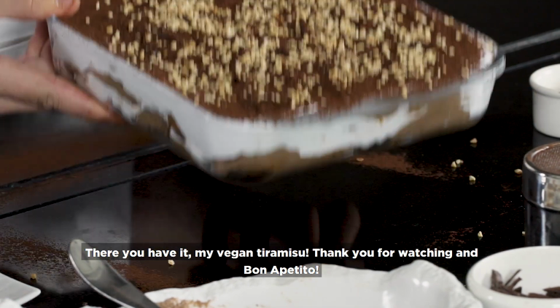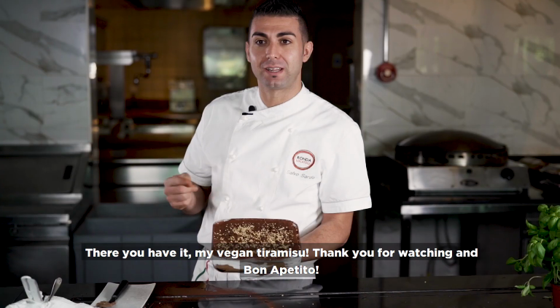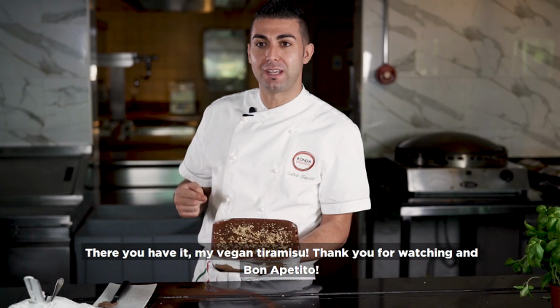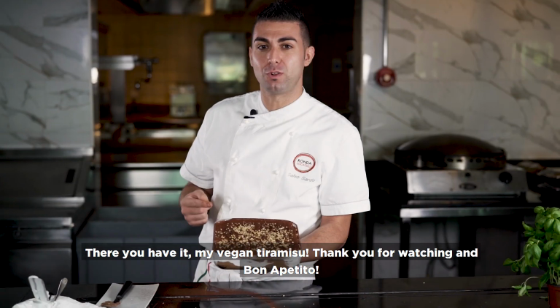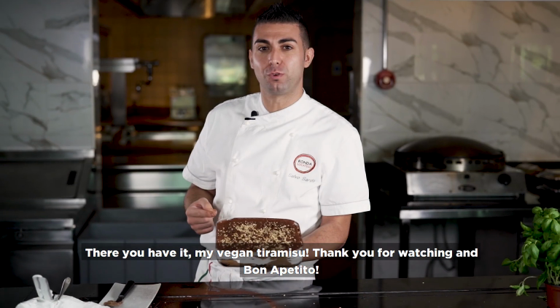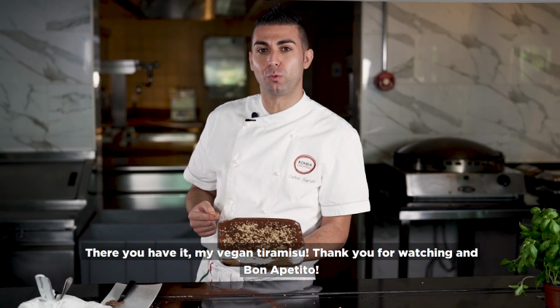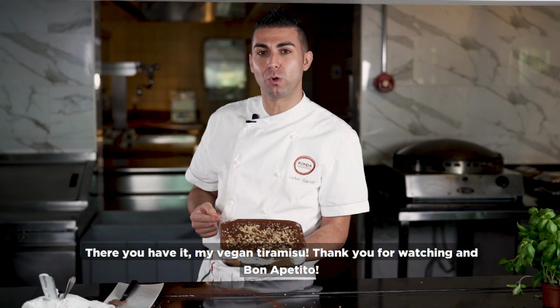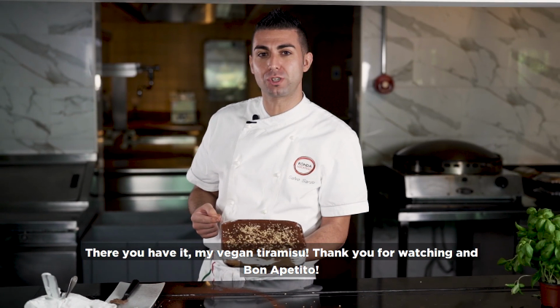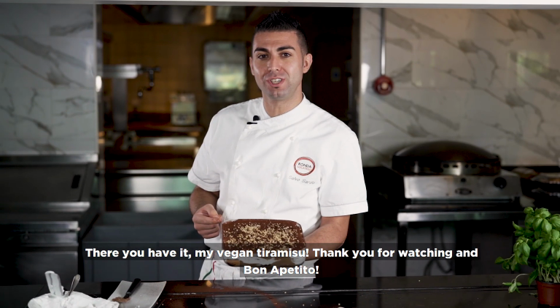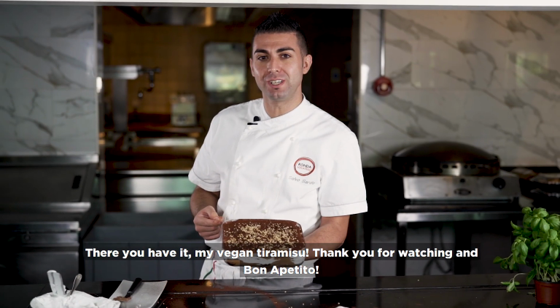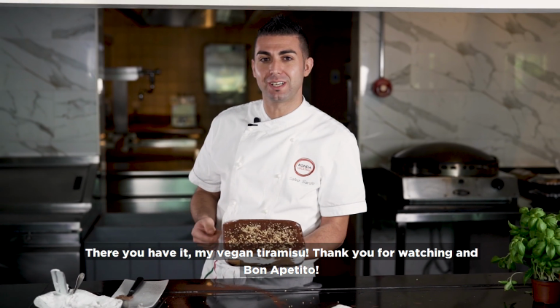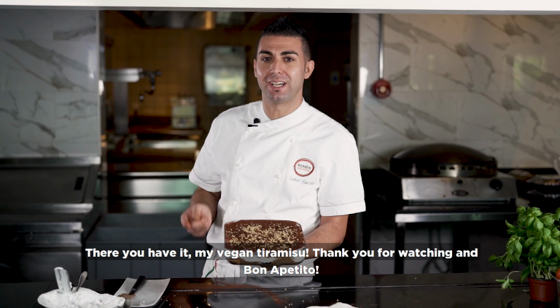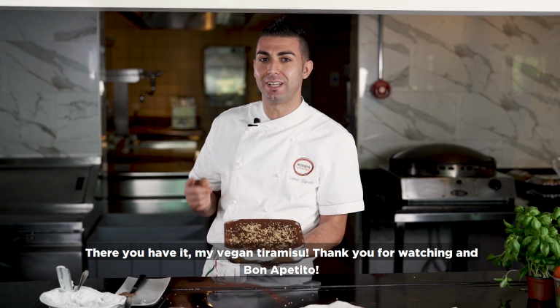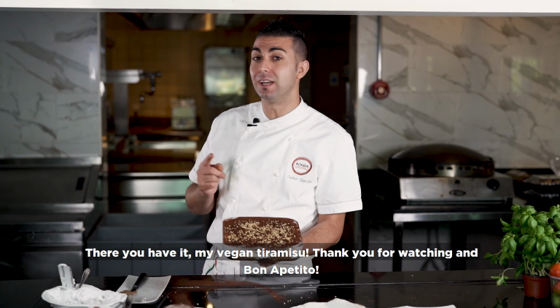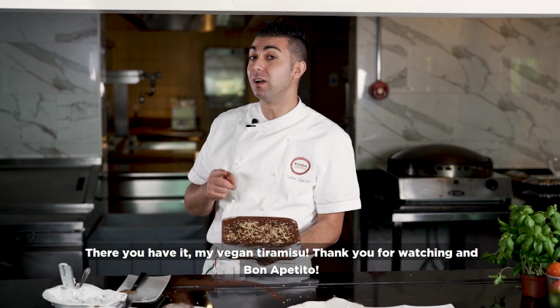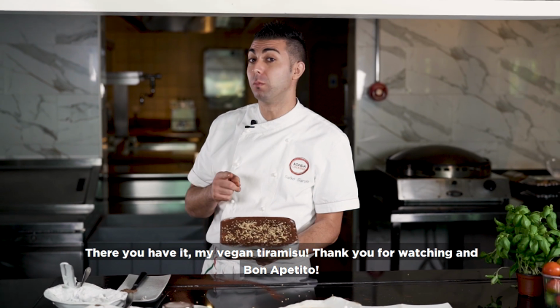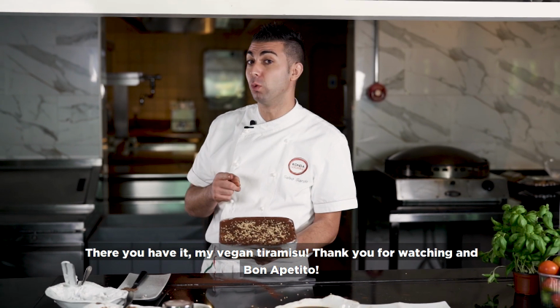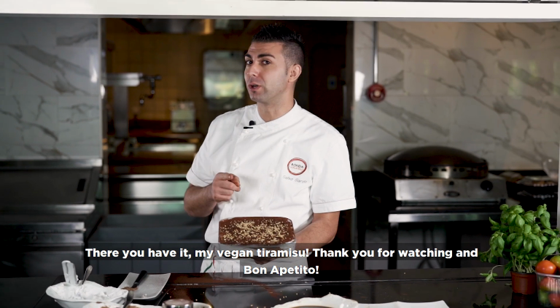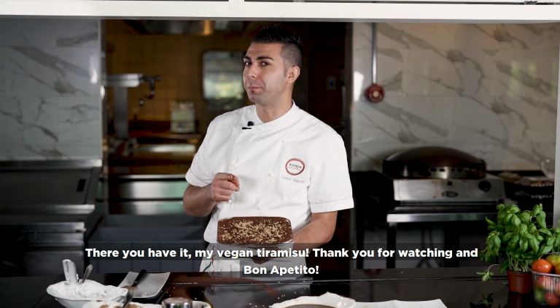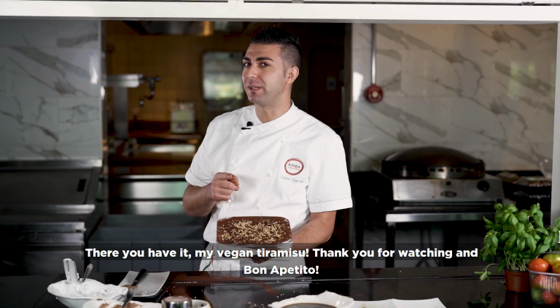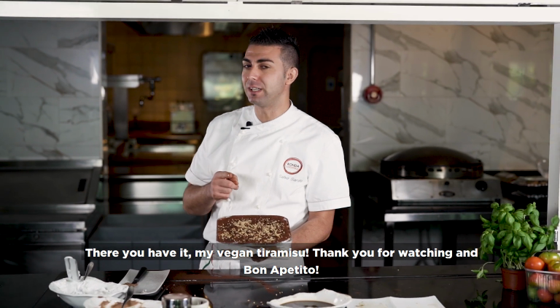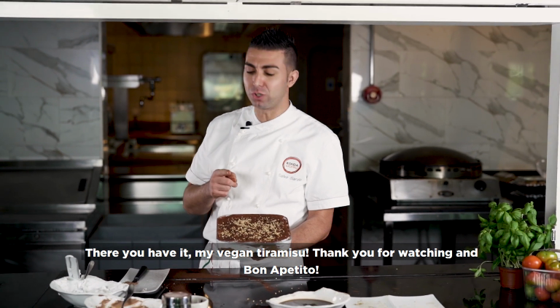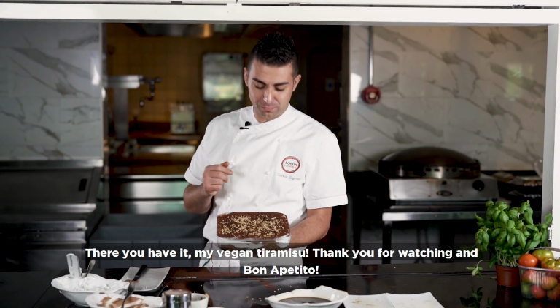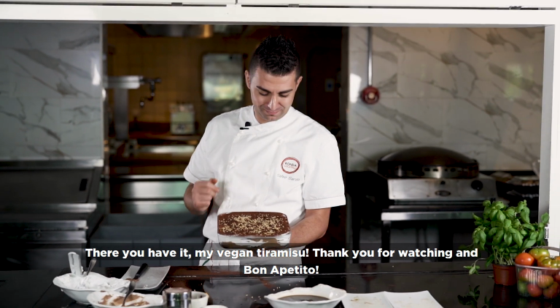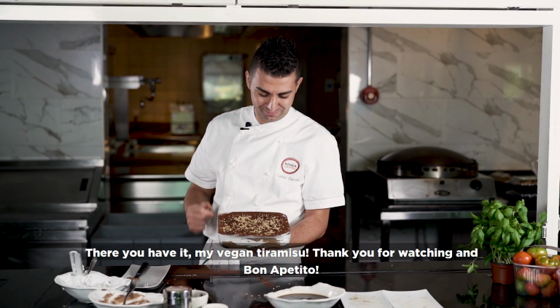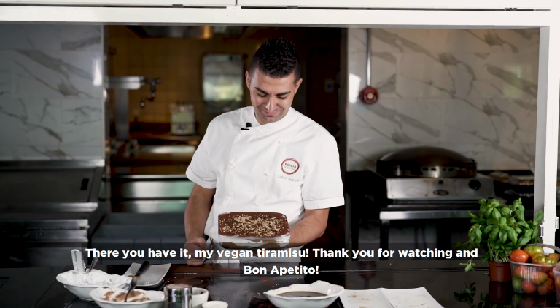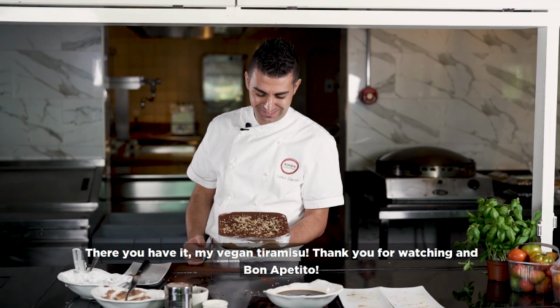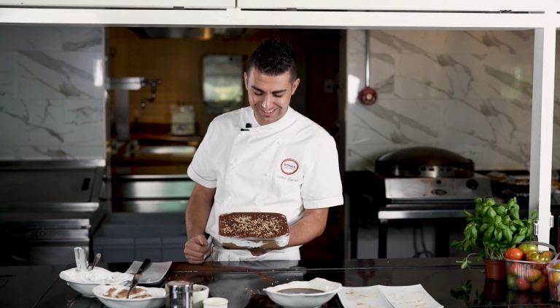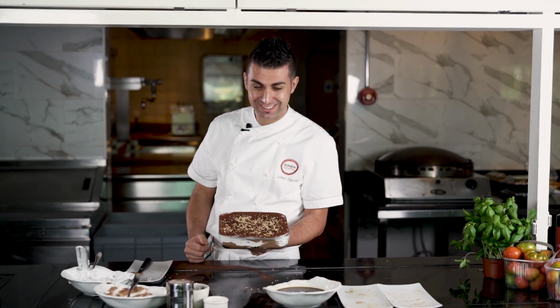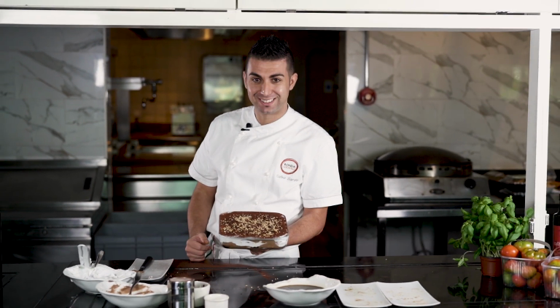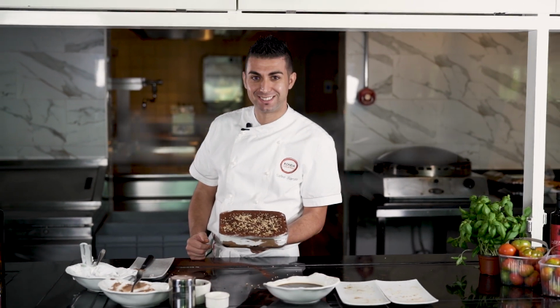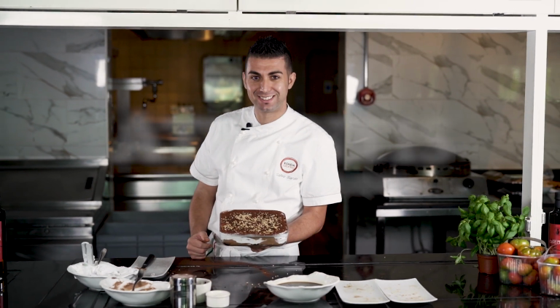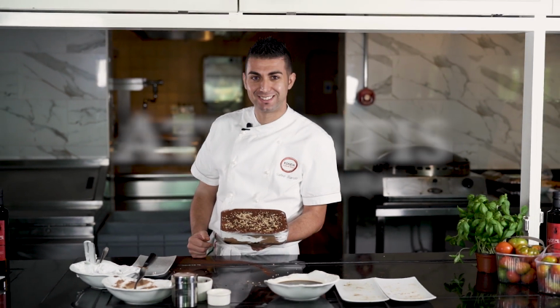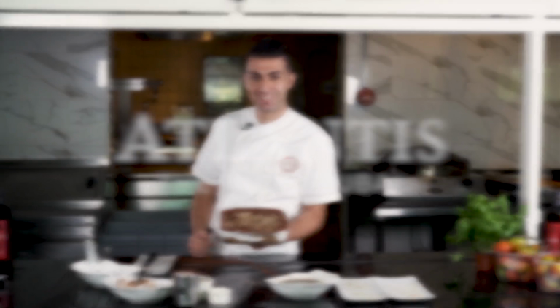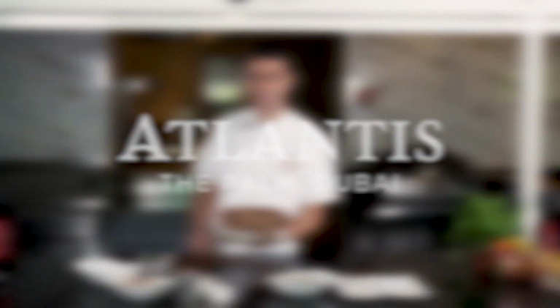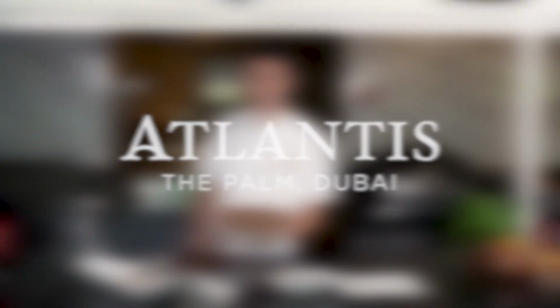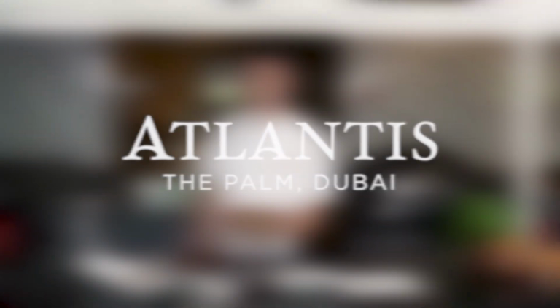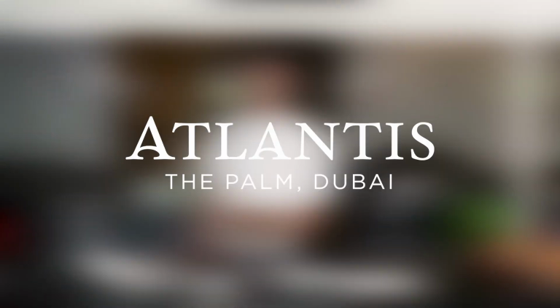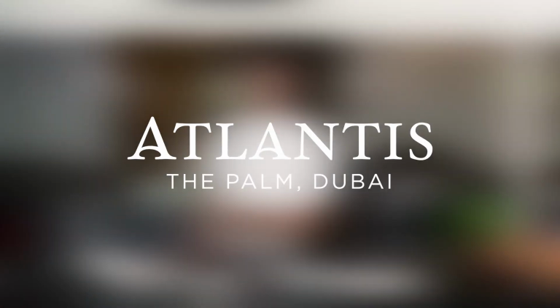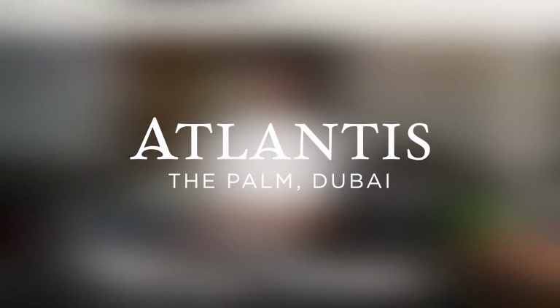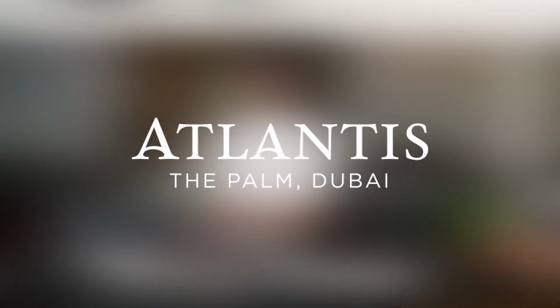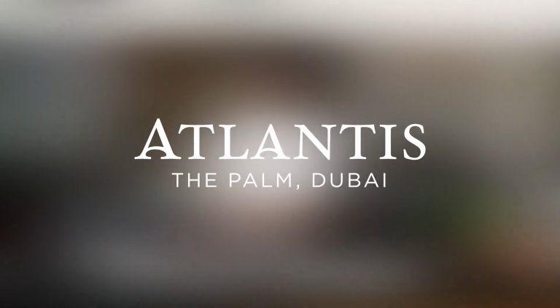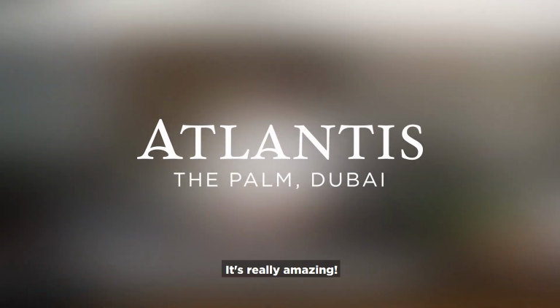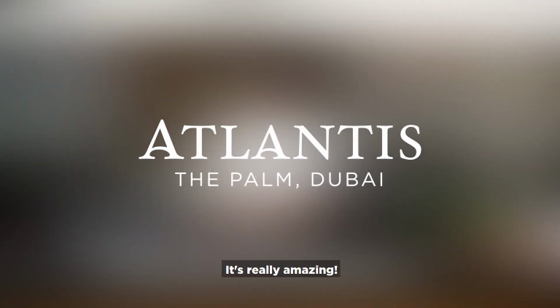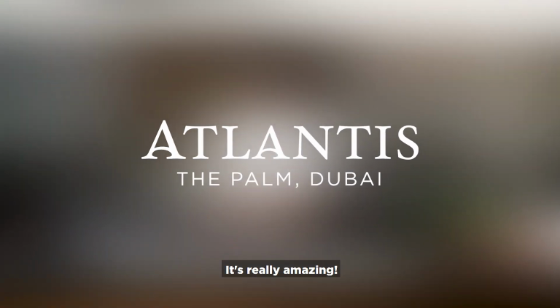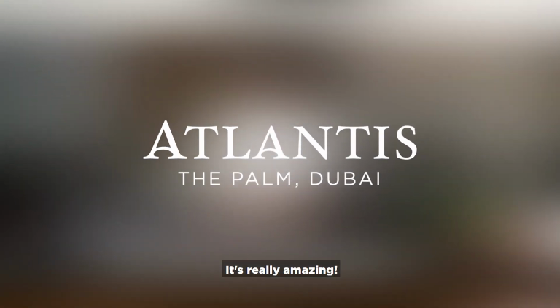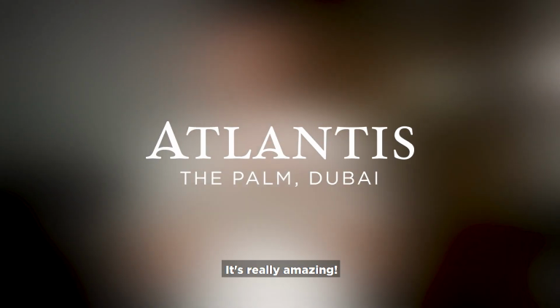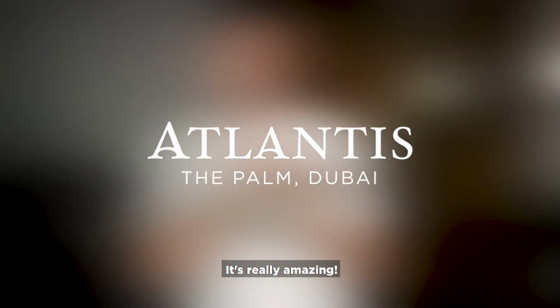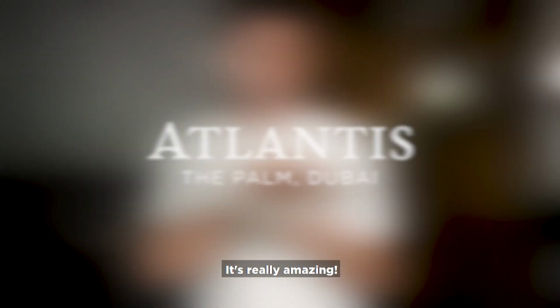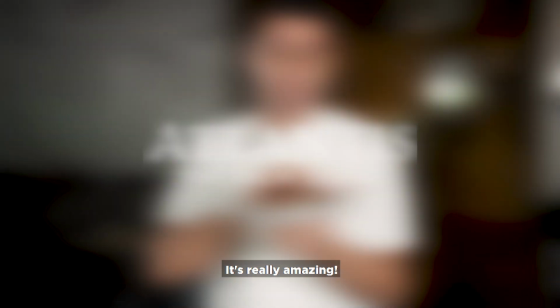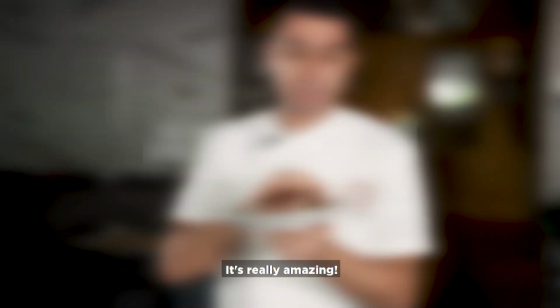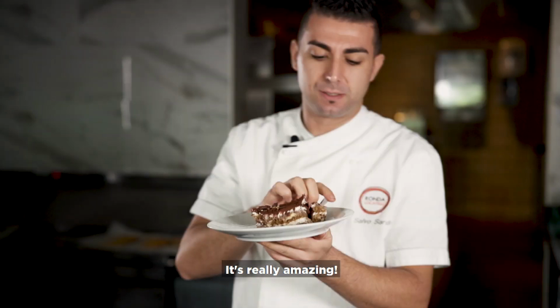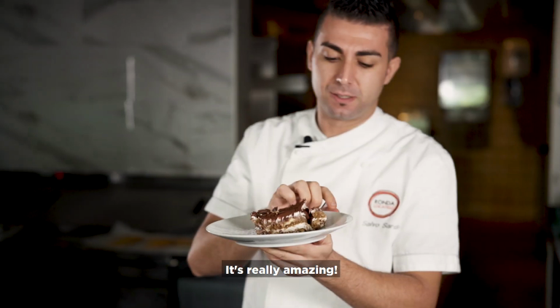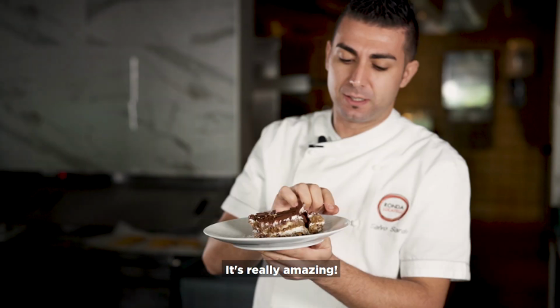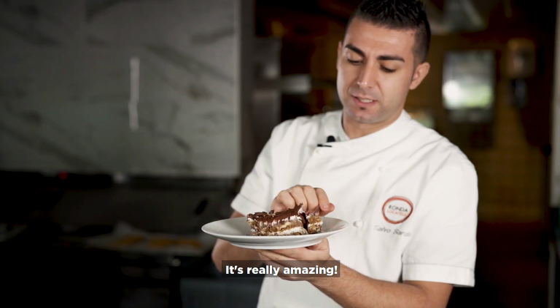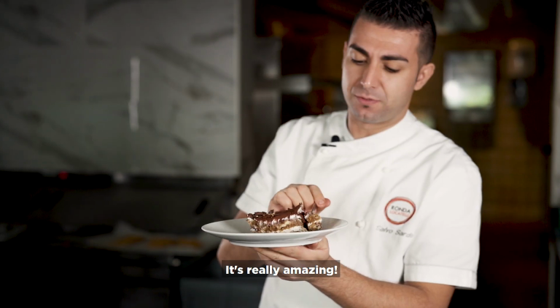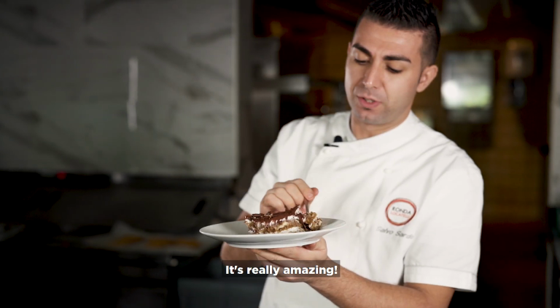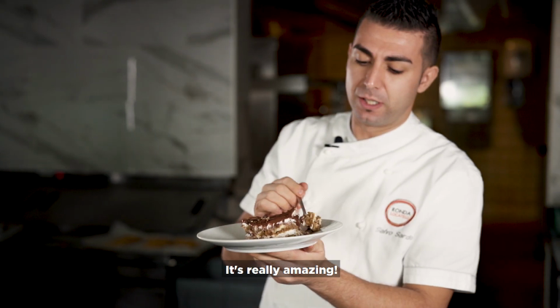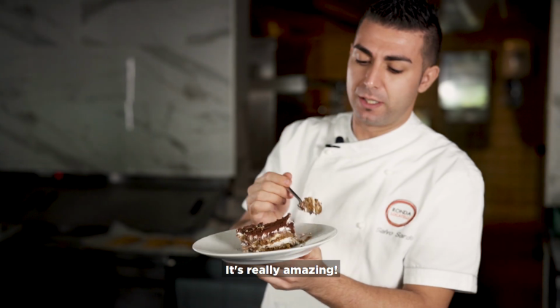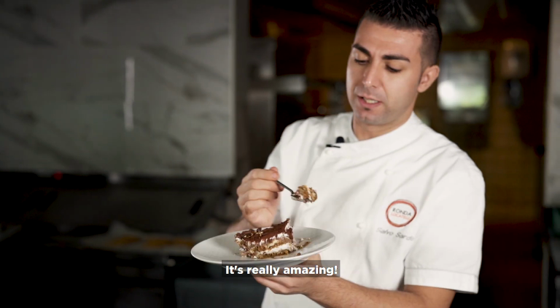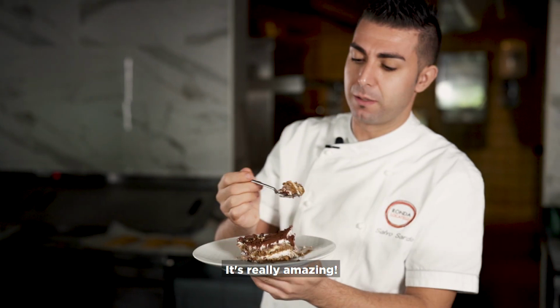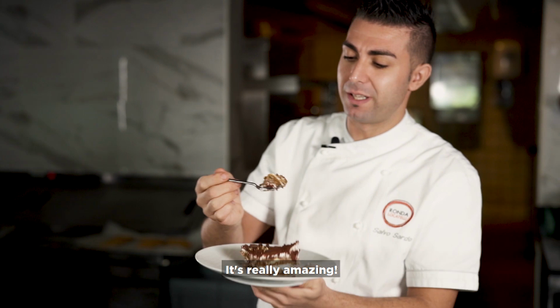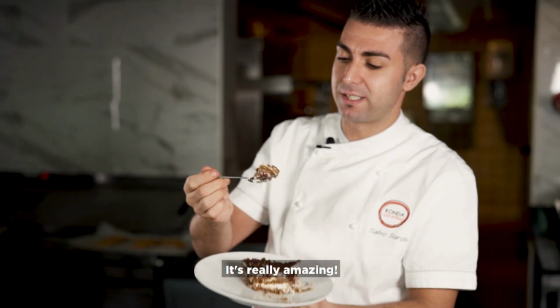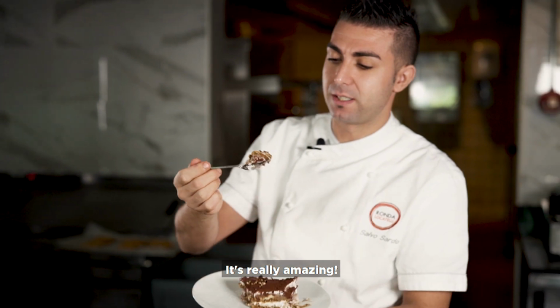Thank you for watching, and buon appetito! It's really amazing.